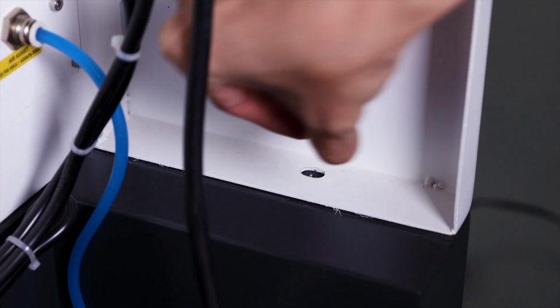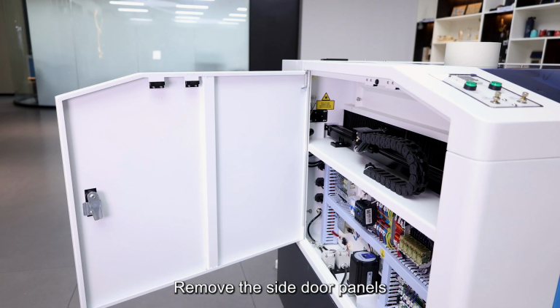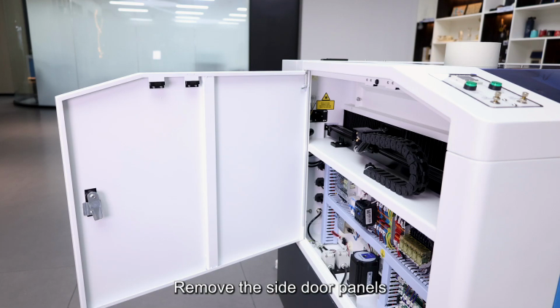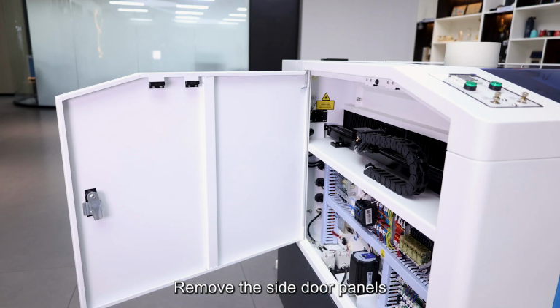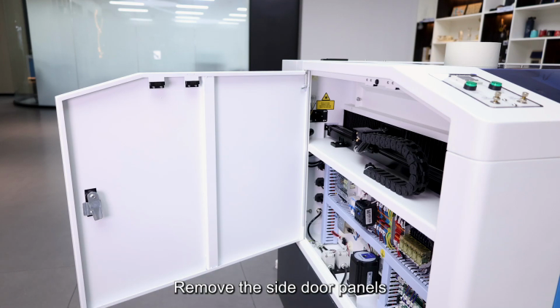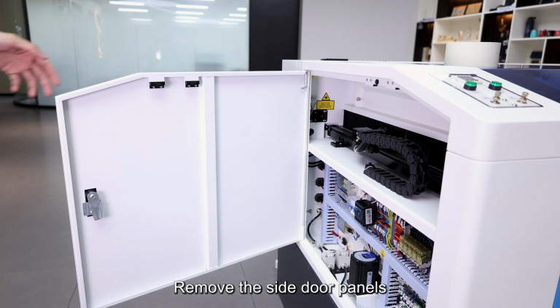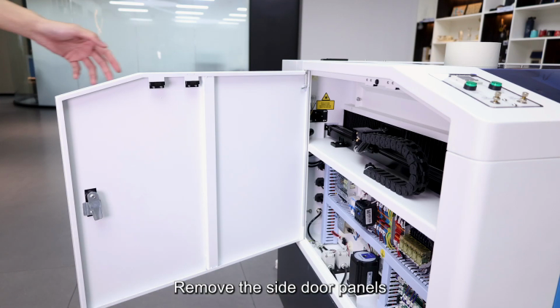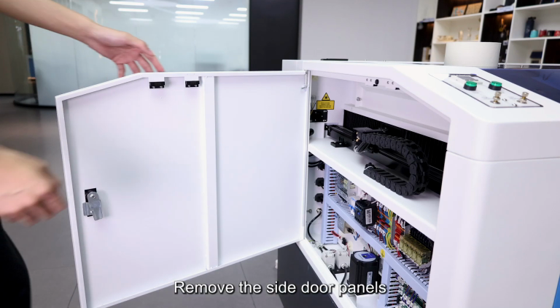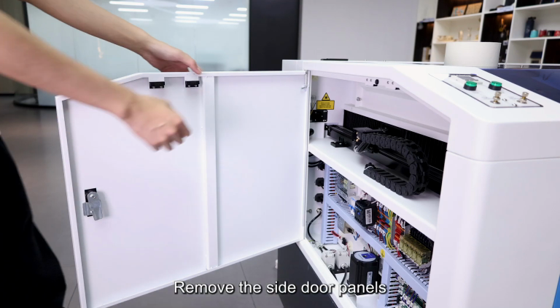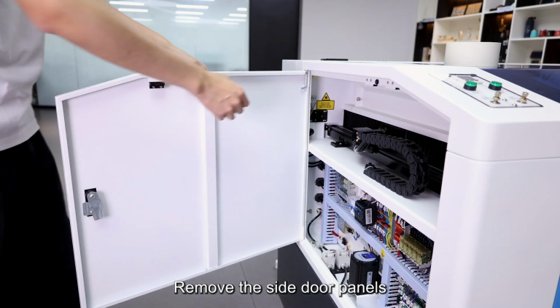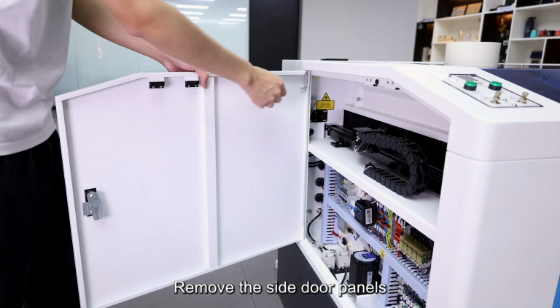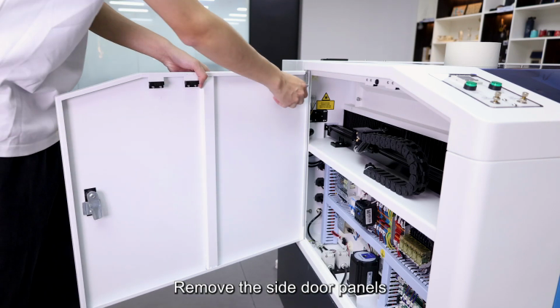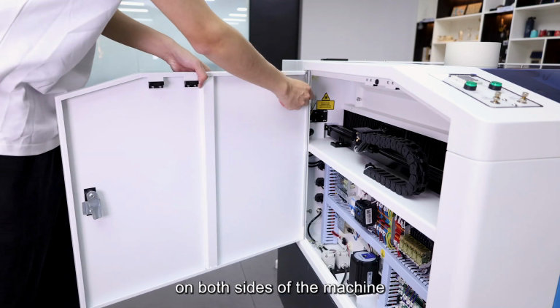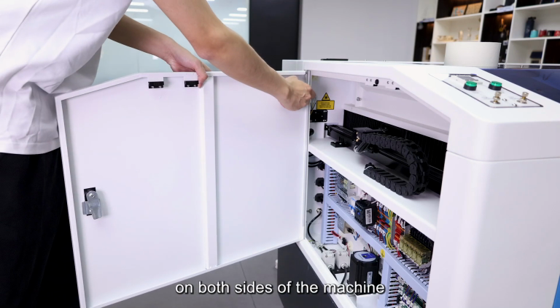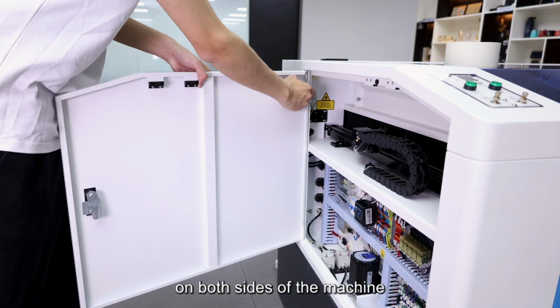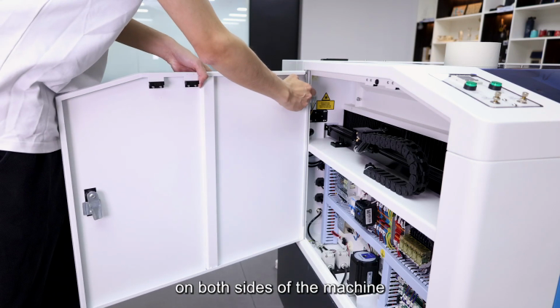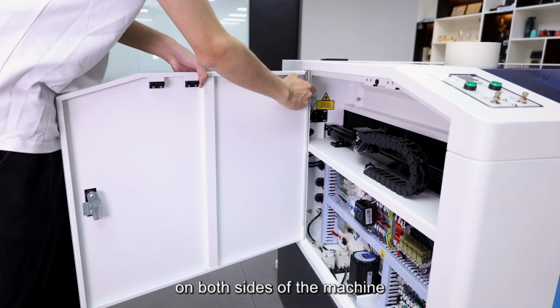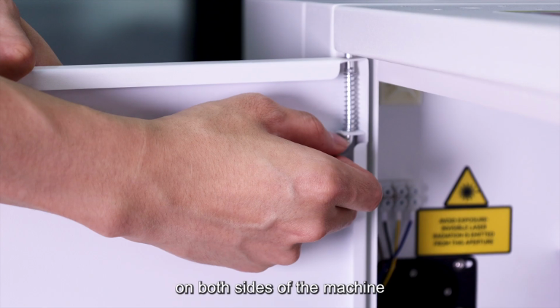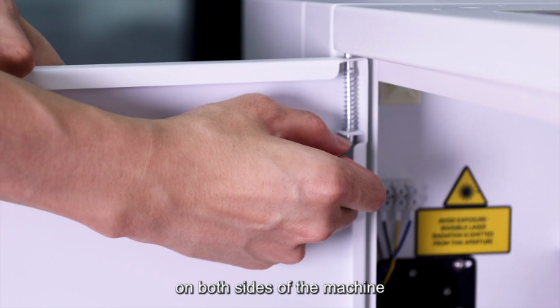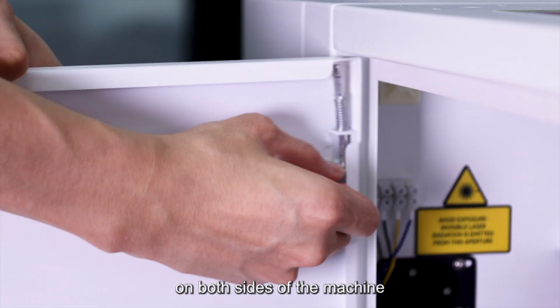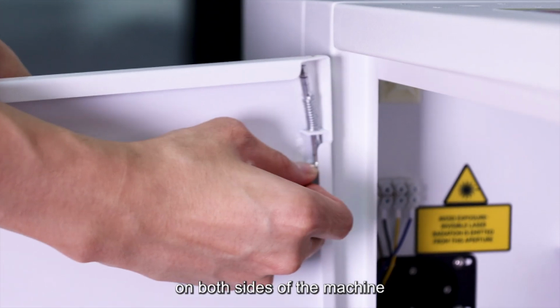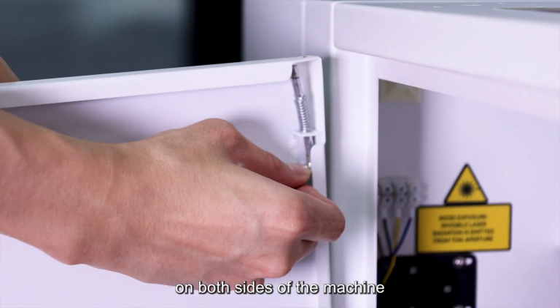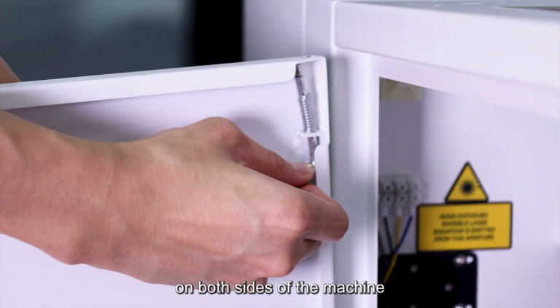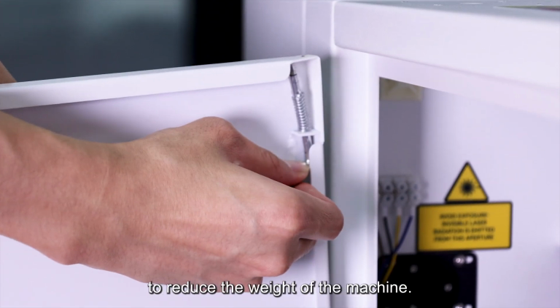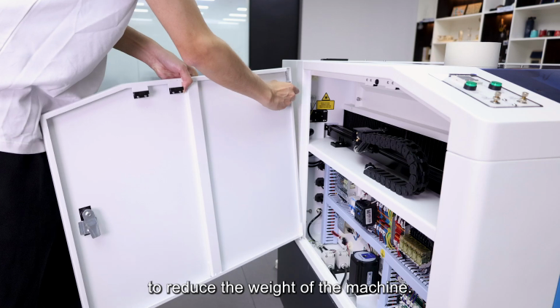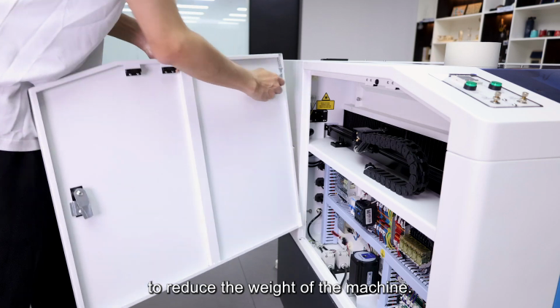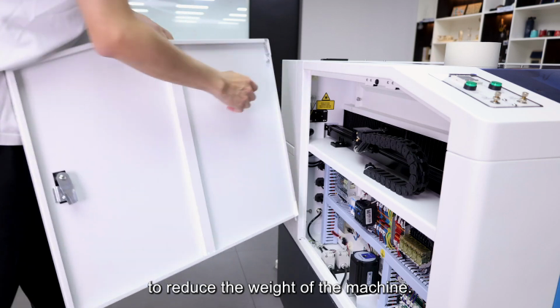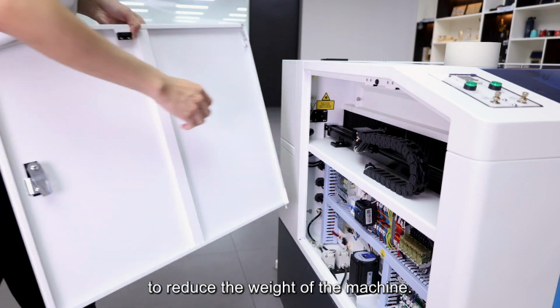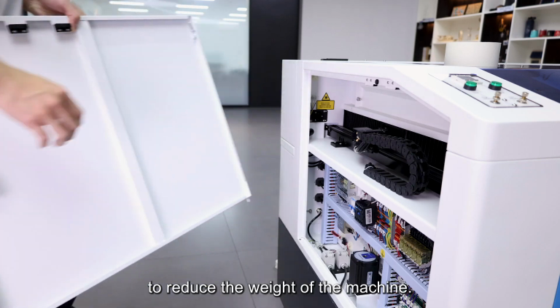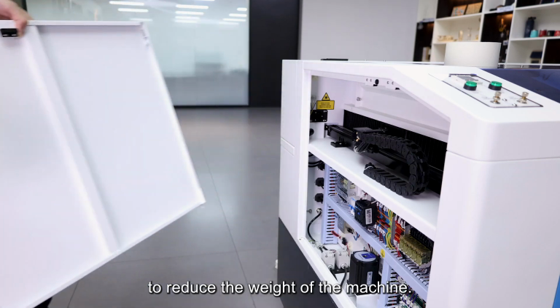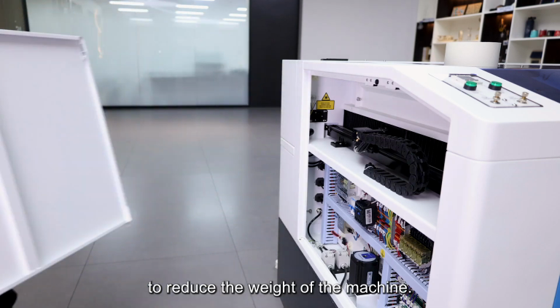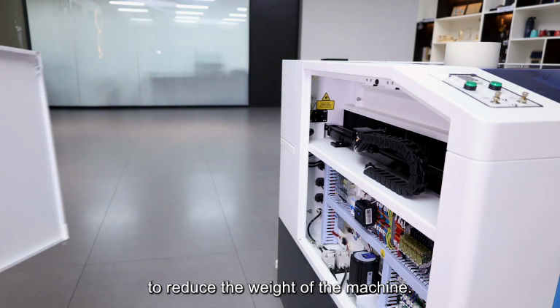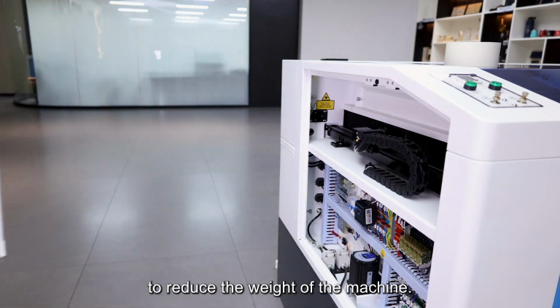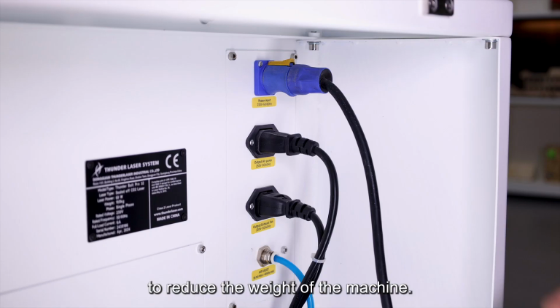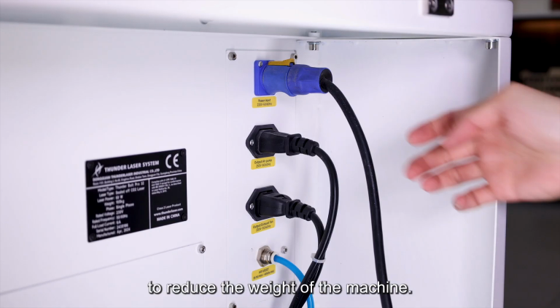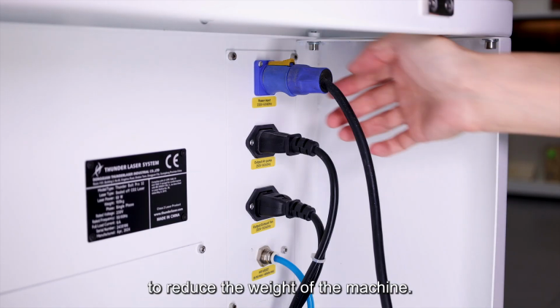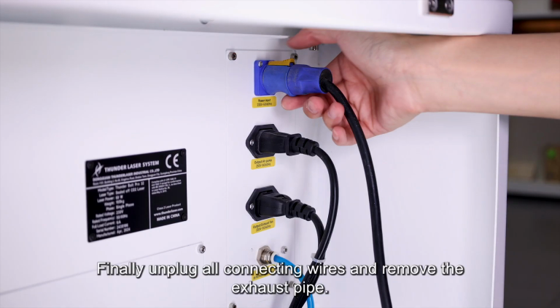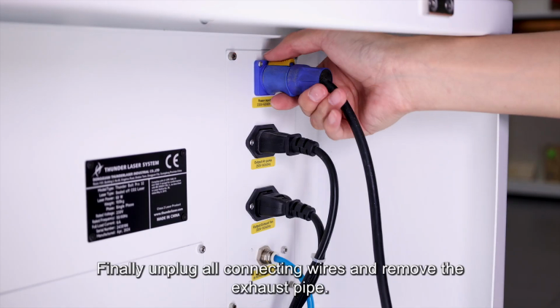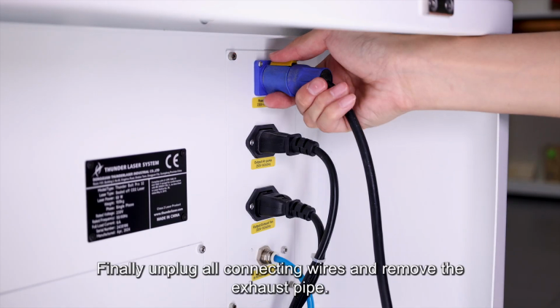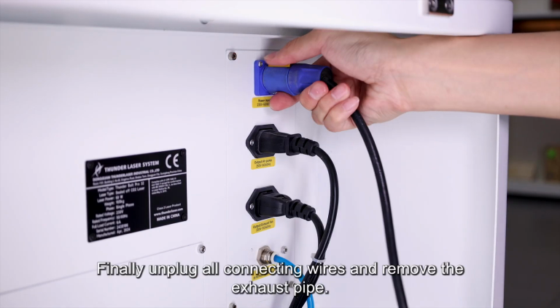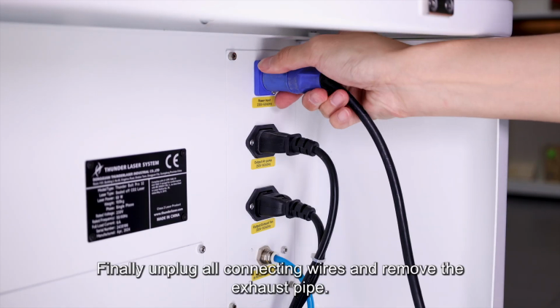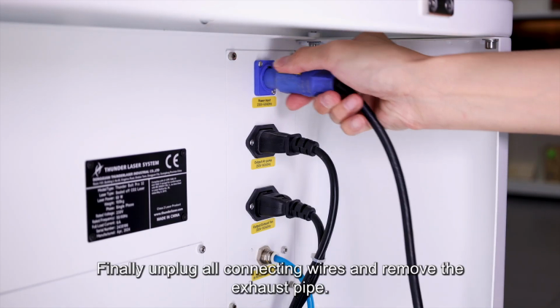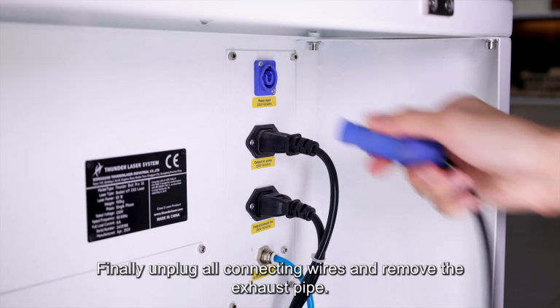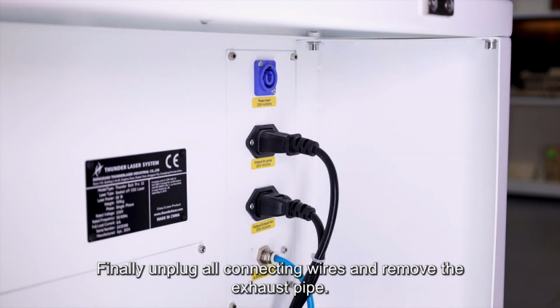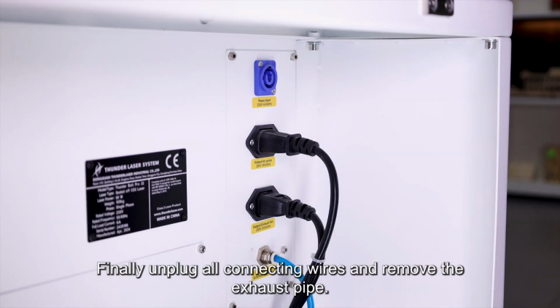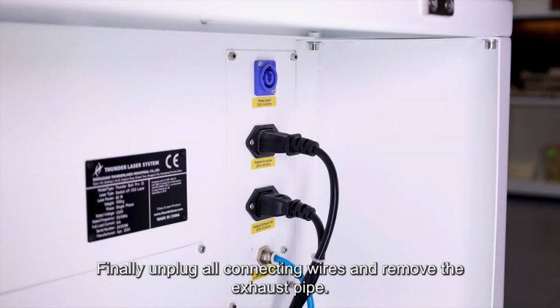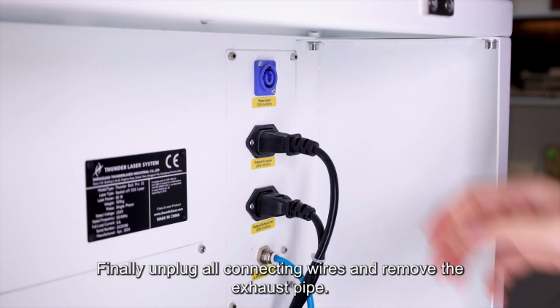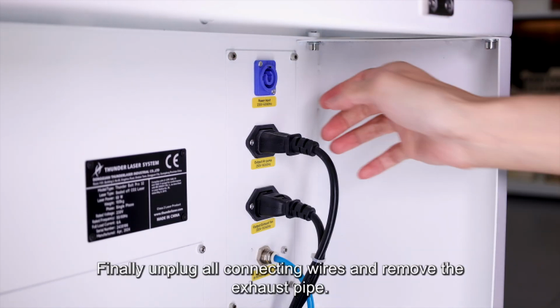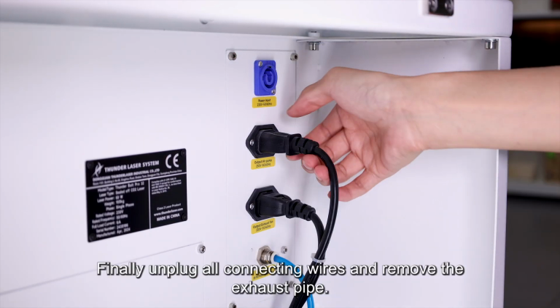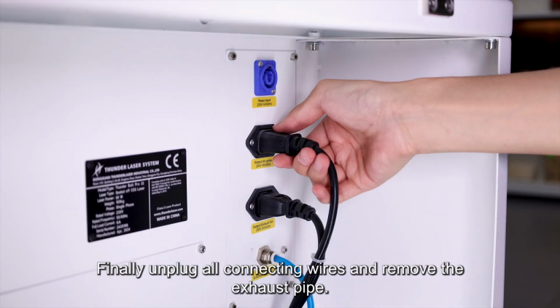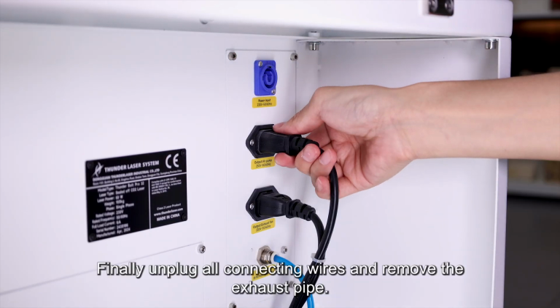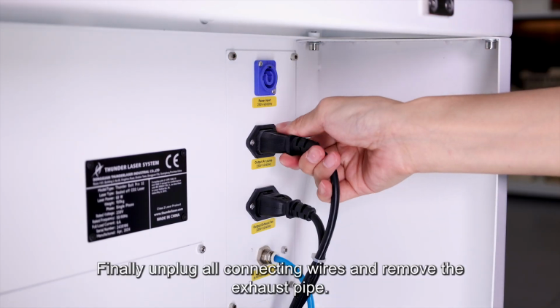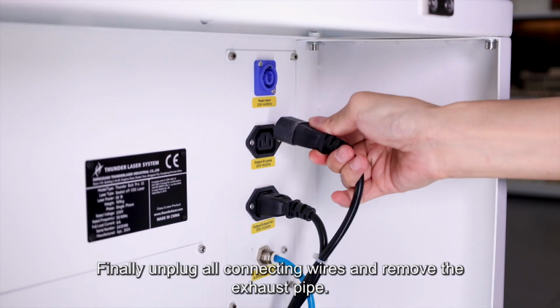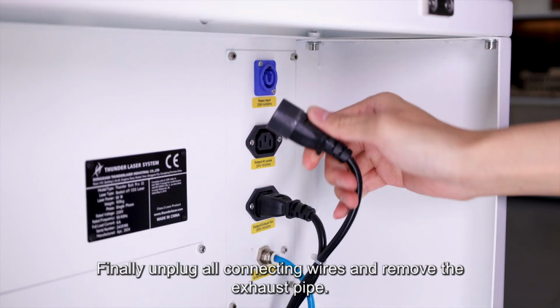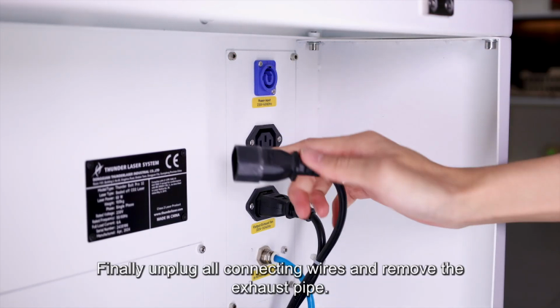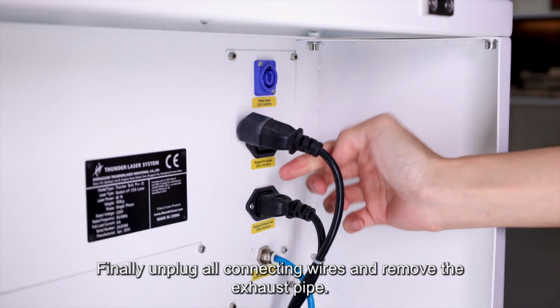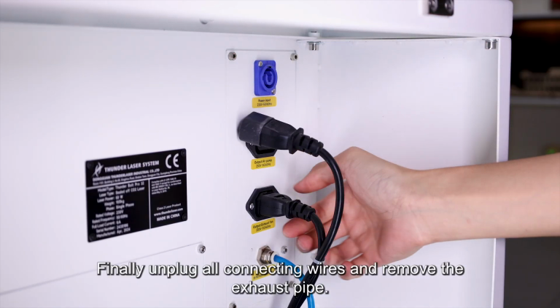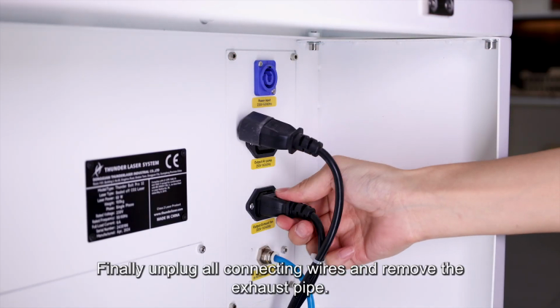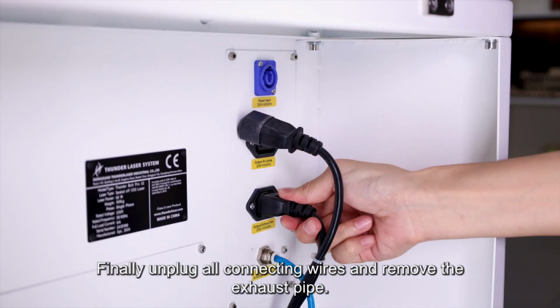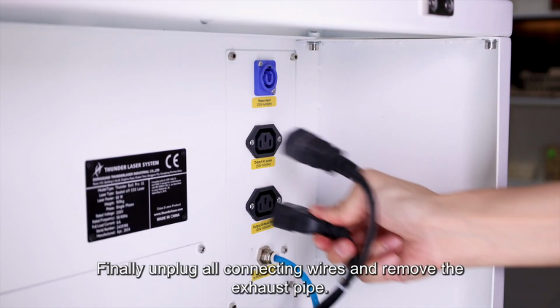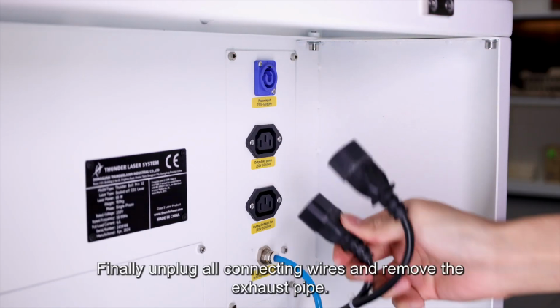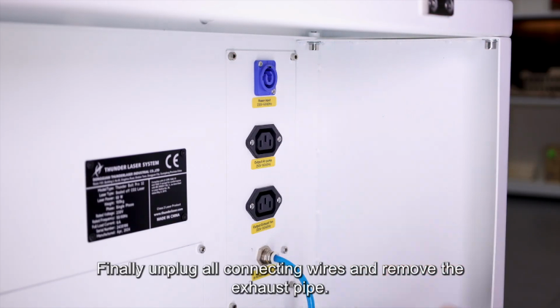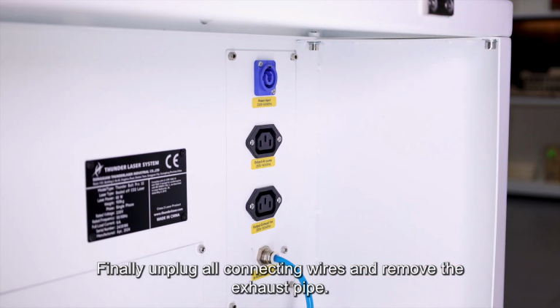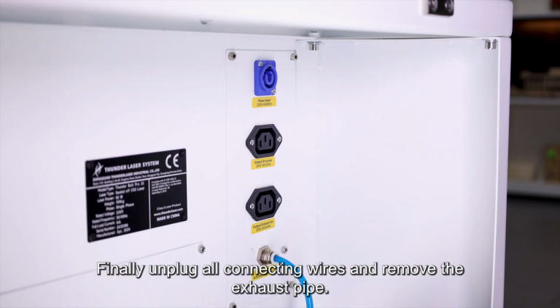Remove the side door panels on both sides of the machine to reduce the weight of the machine. Finally, unplug all connecting wires and remove the exhaust pipe.